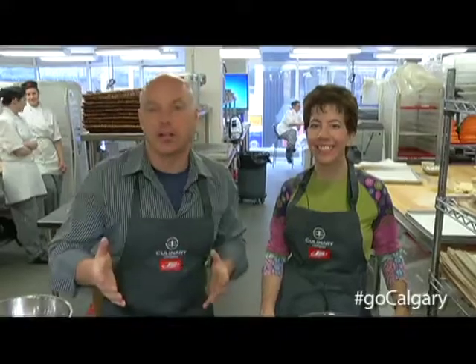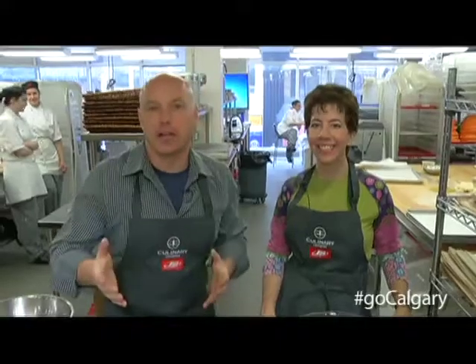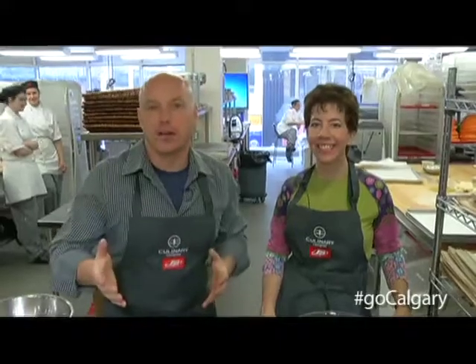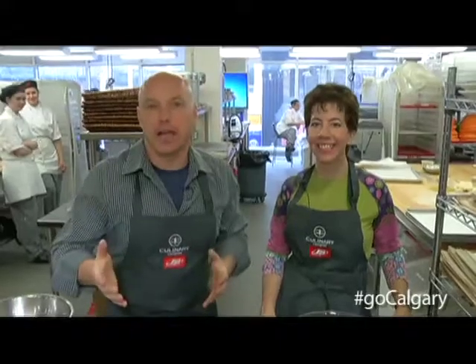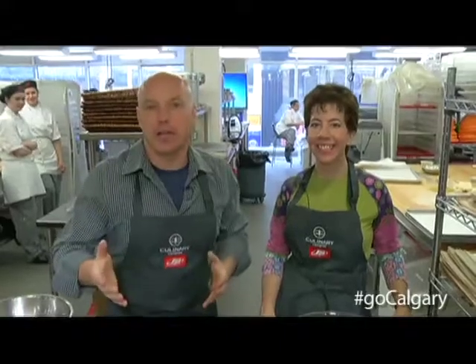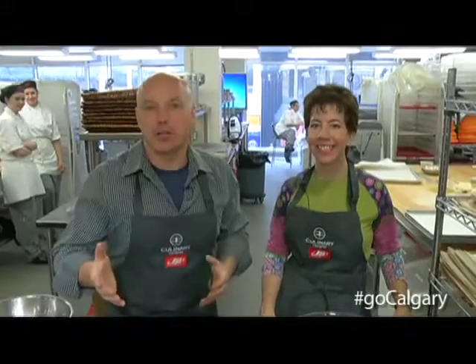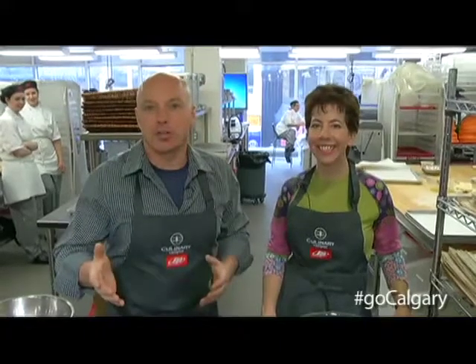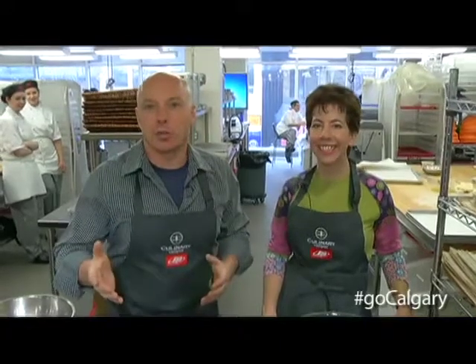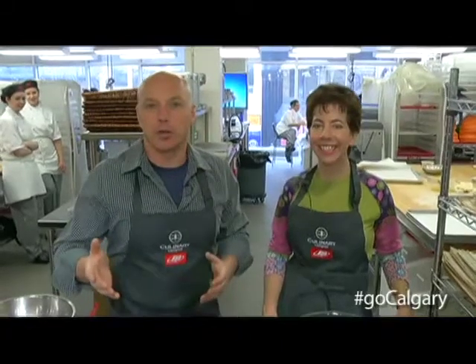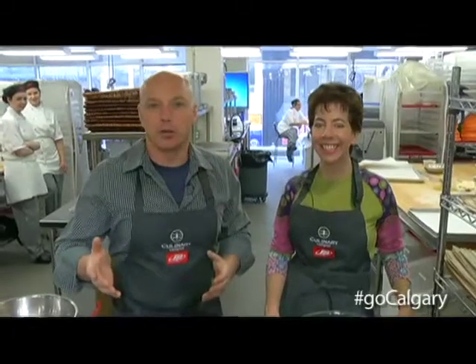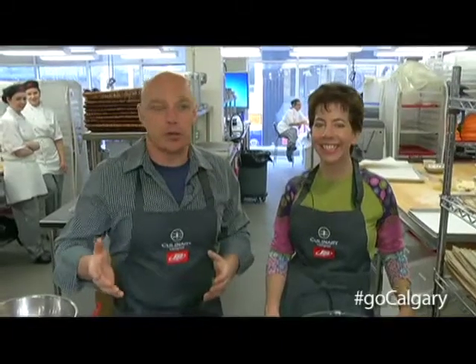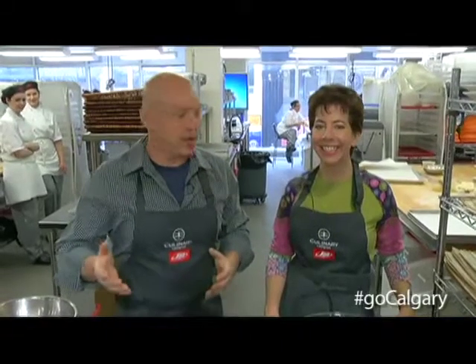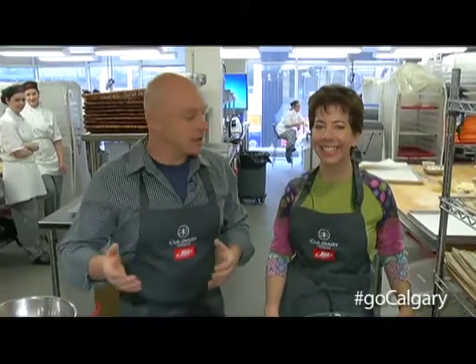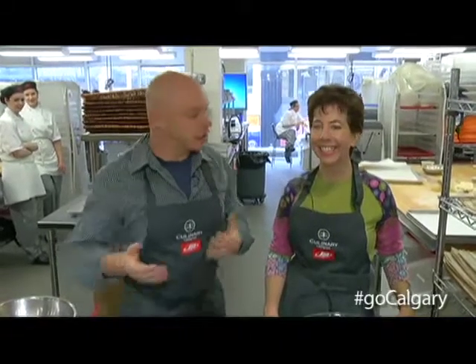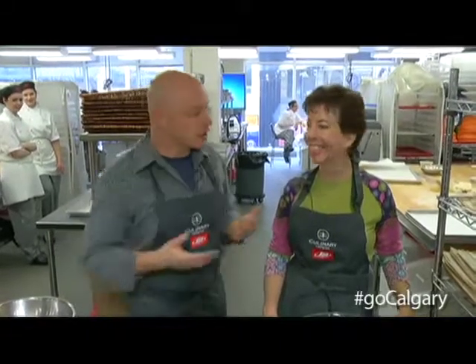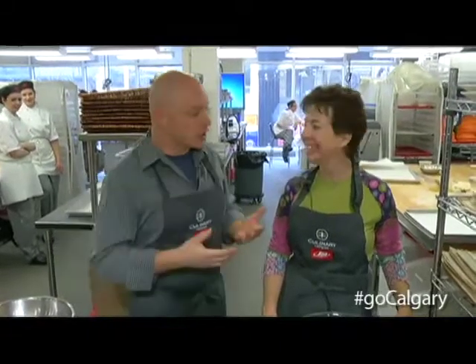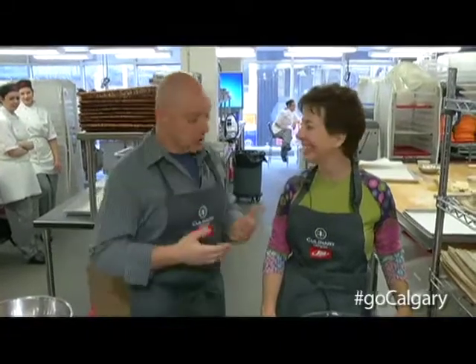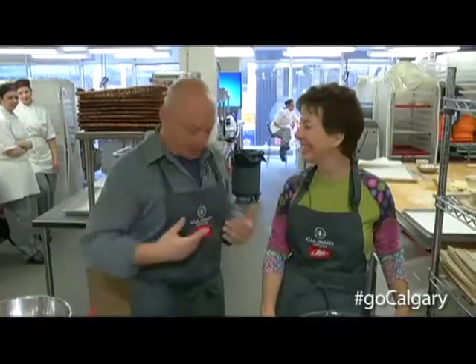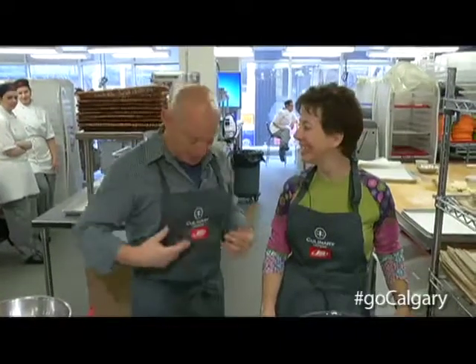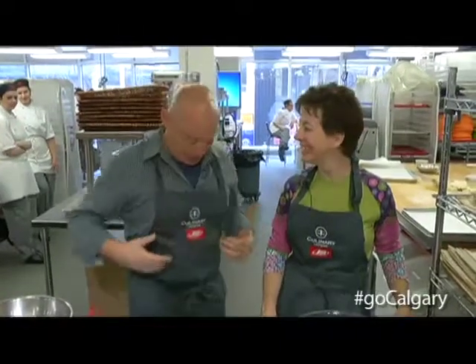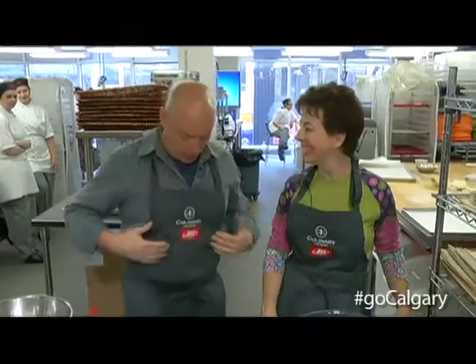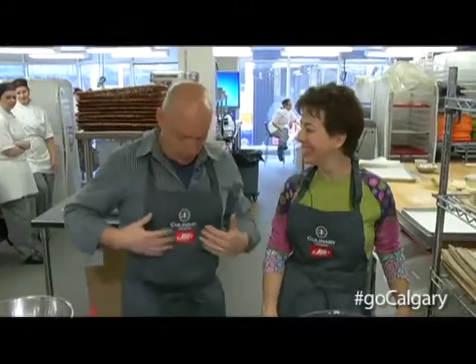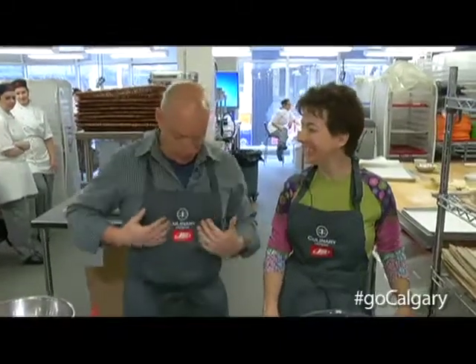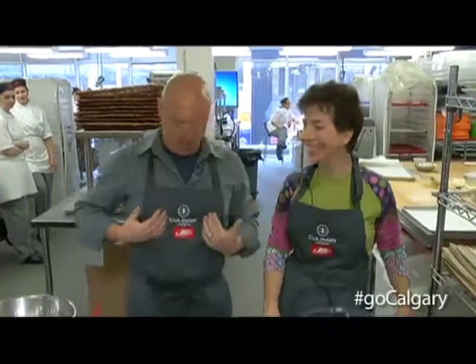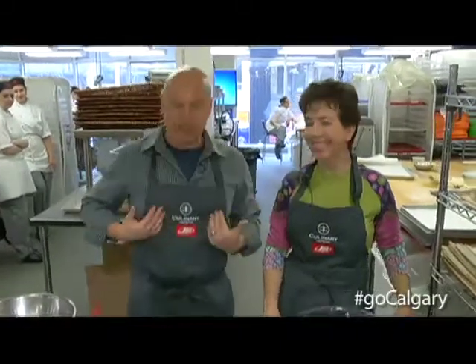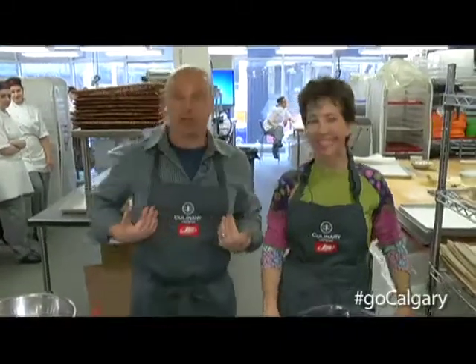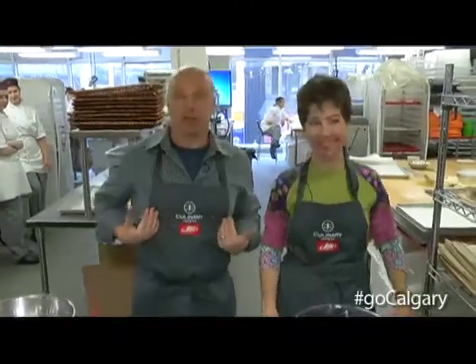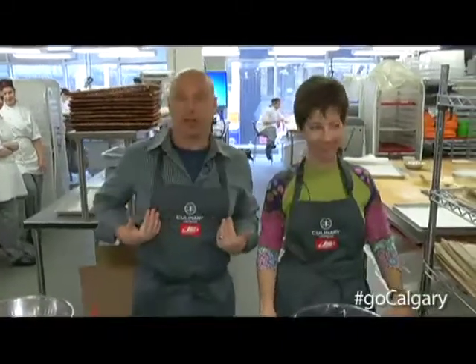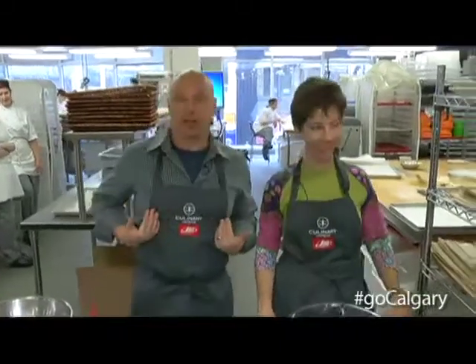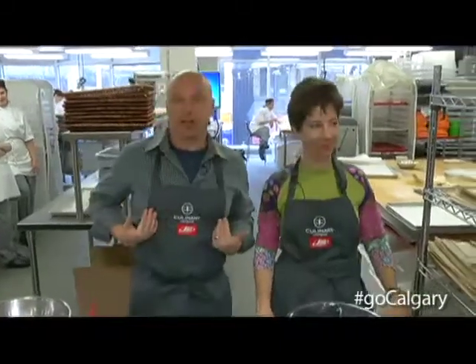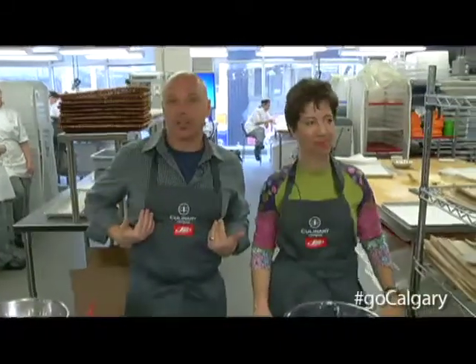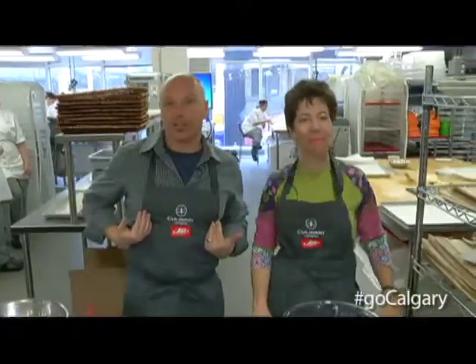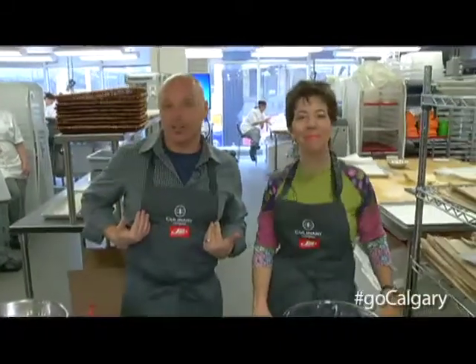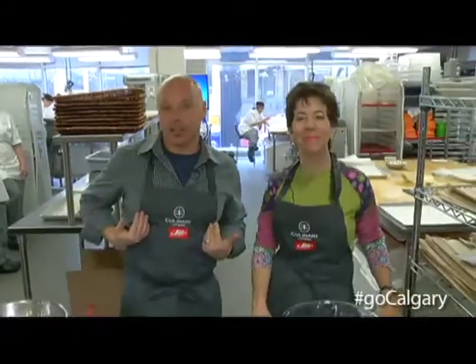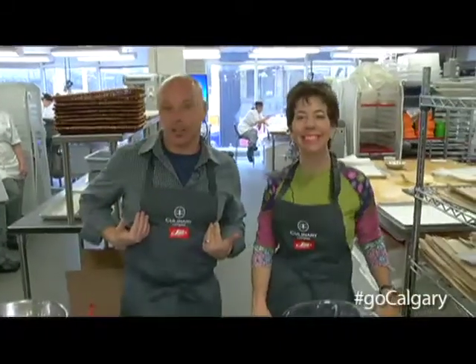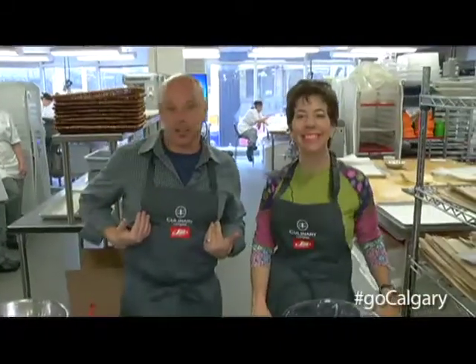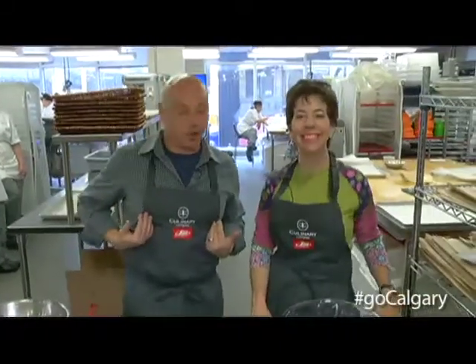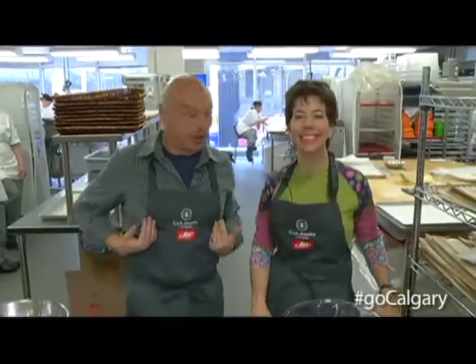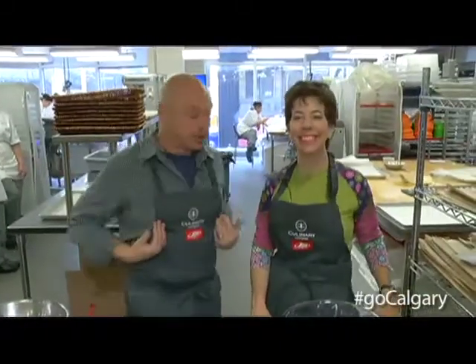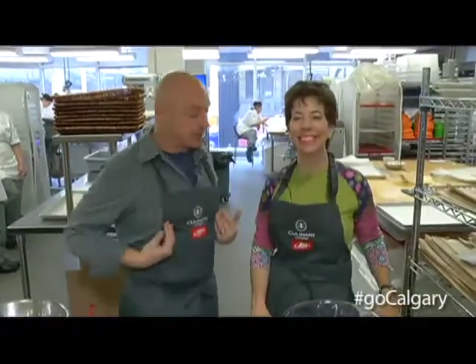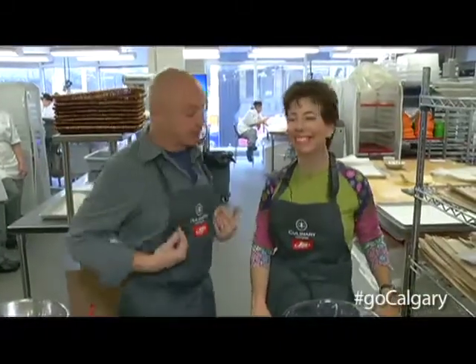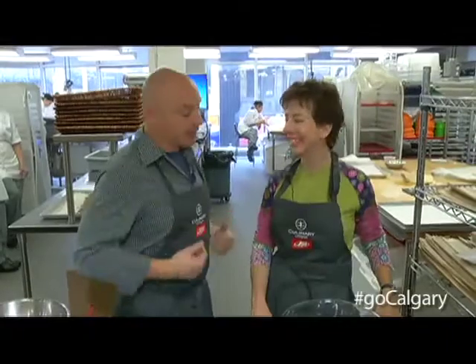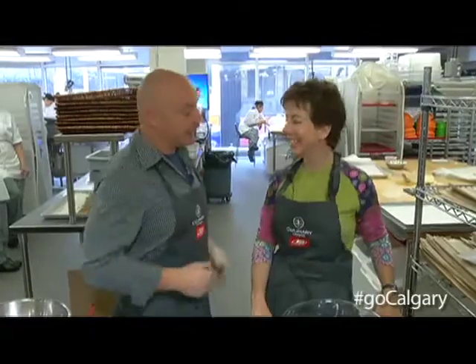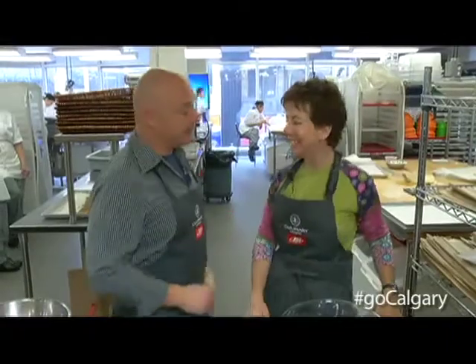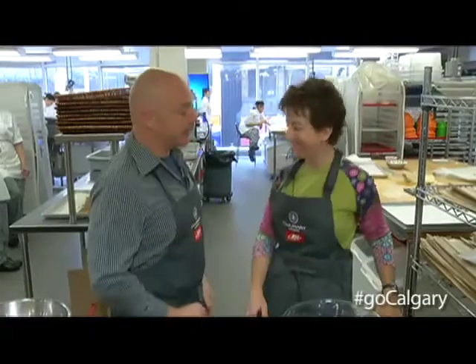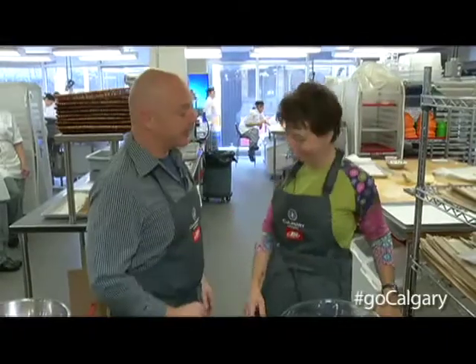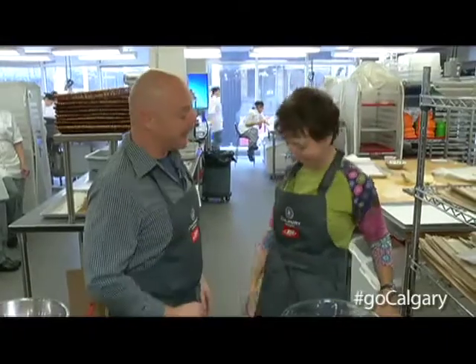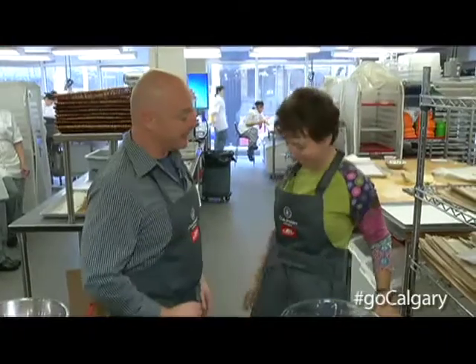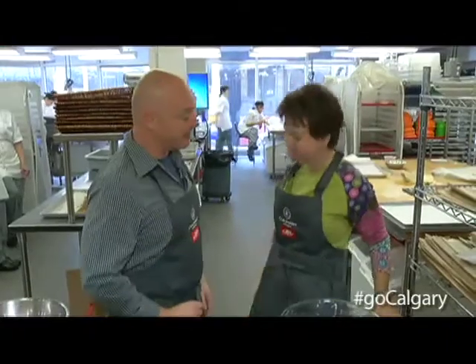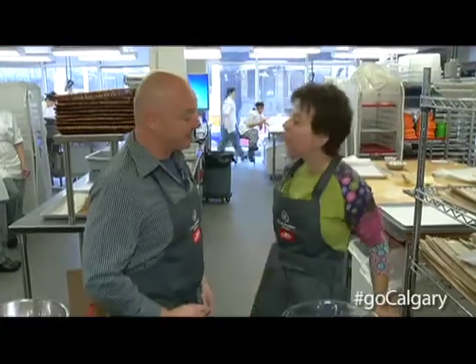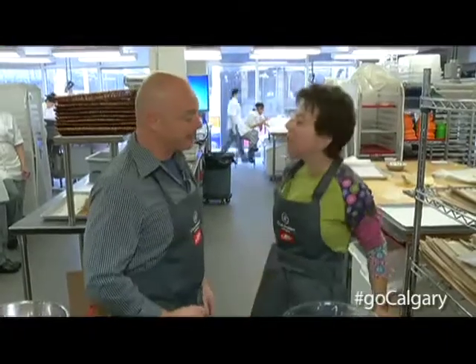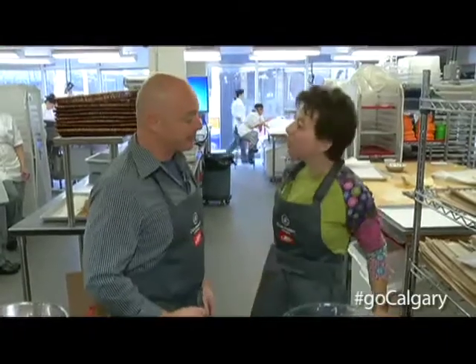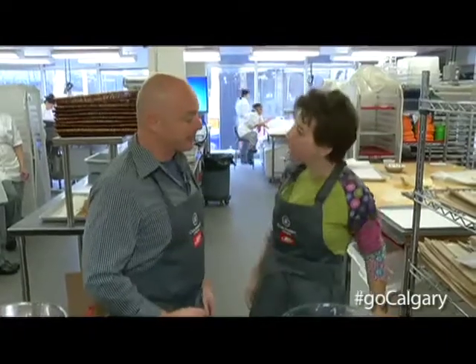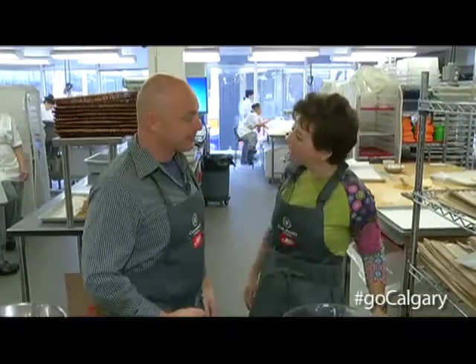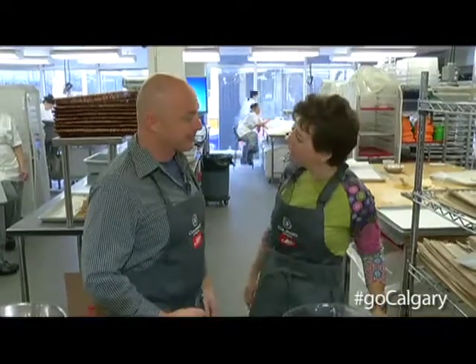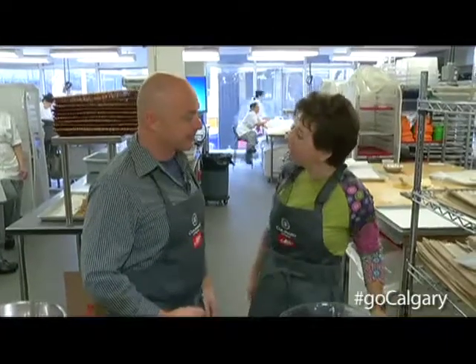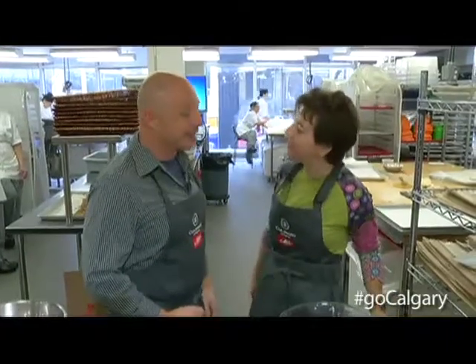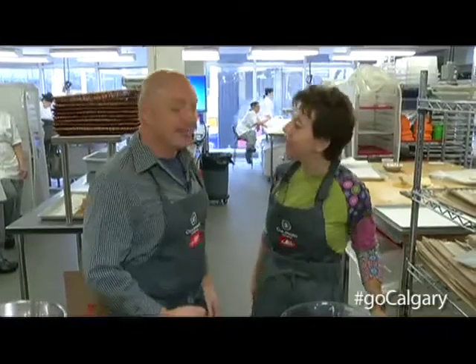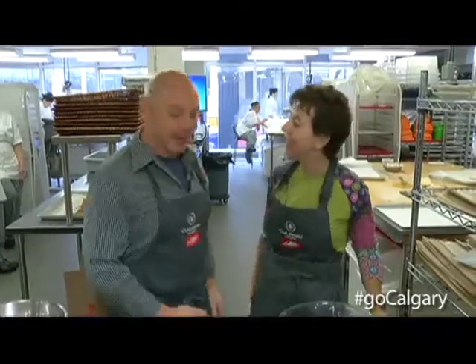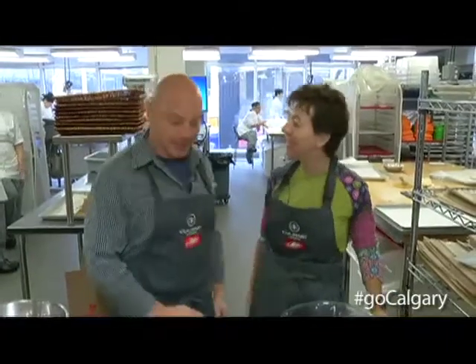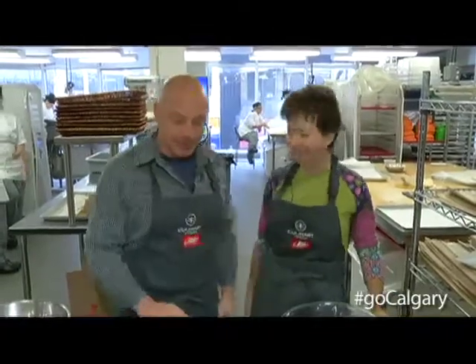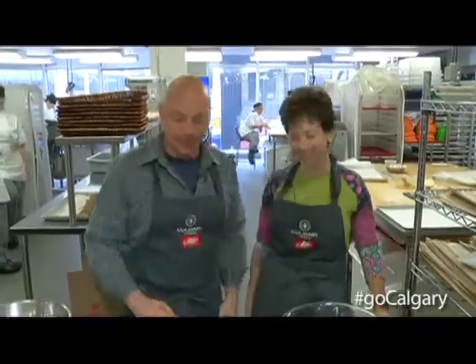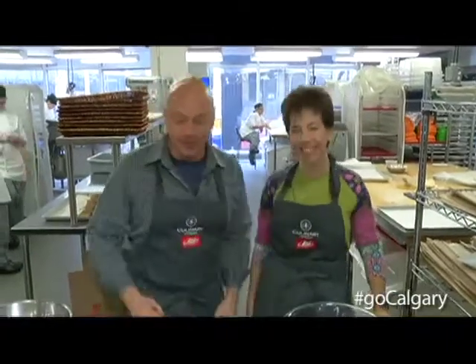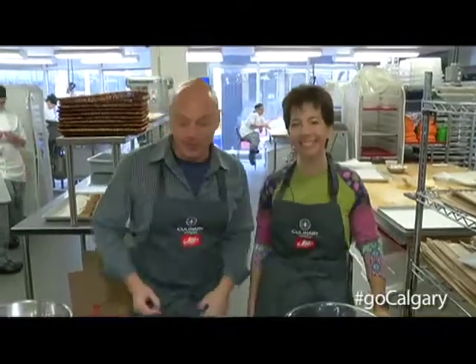Culinary Campus is where you'll find us and Darcelle and I are all decked out in our lovely little garb. You look very nice by the way. You look better than I do today. Thank you very much.